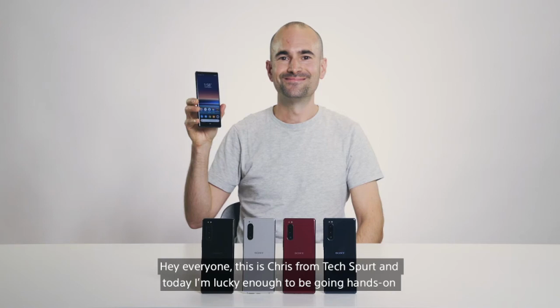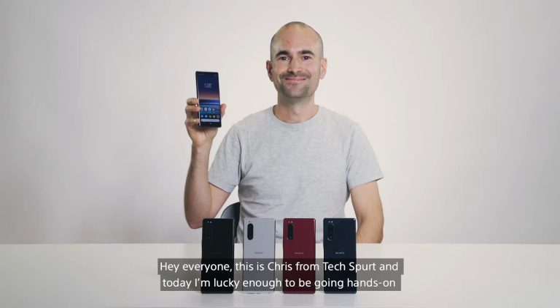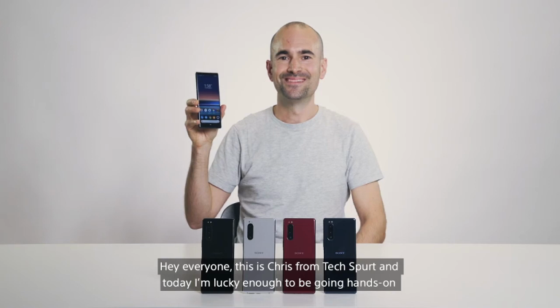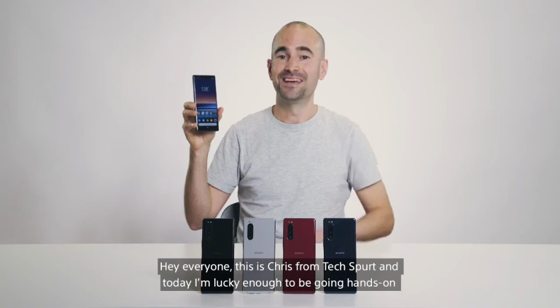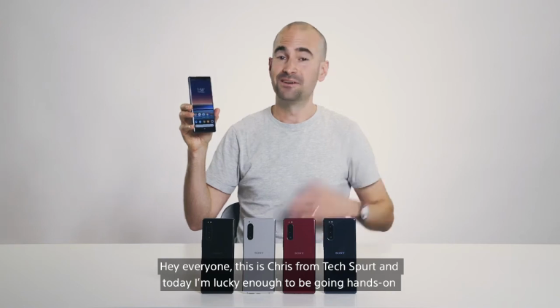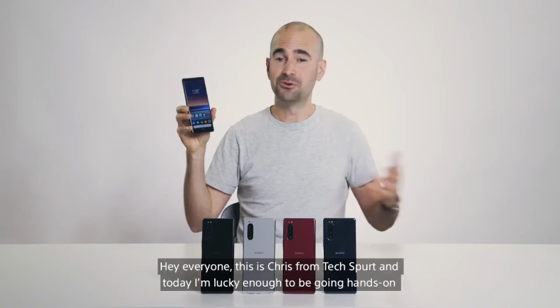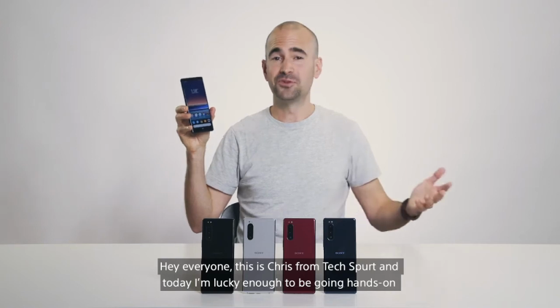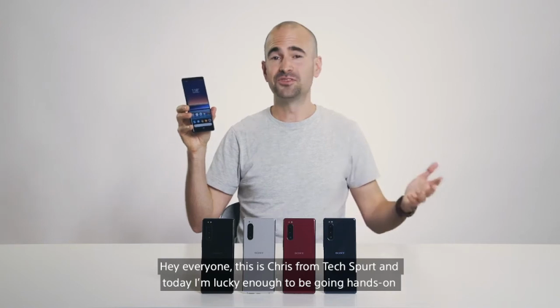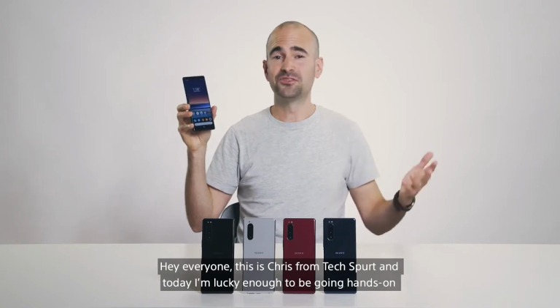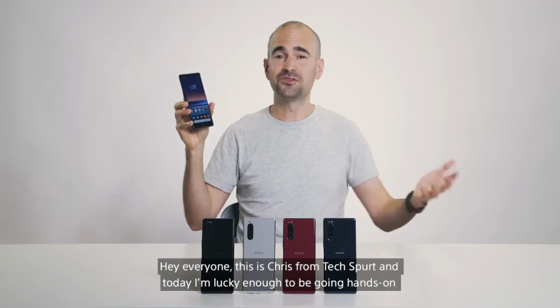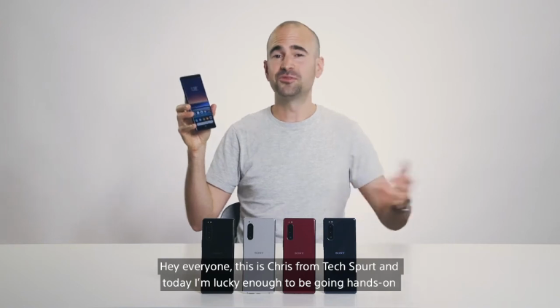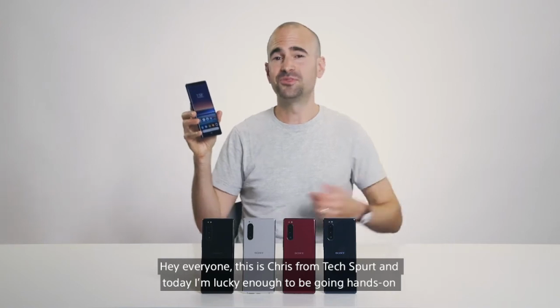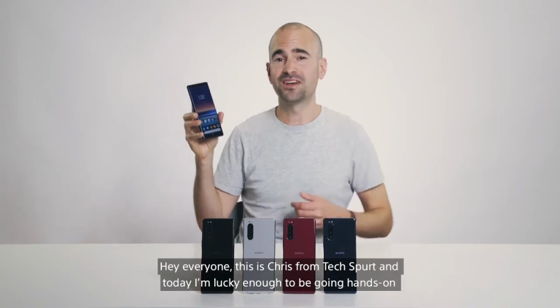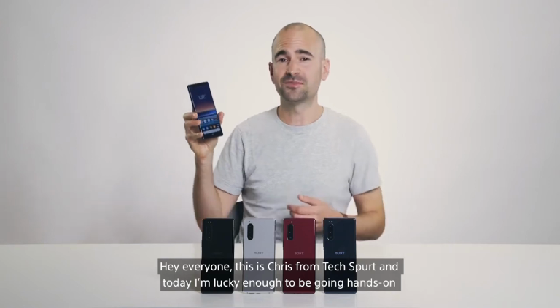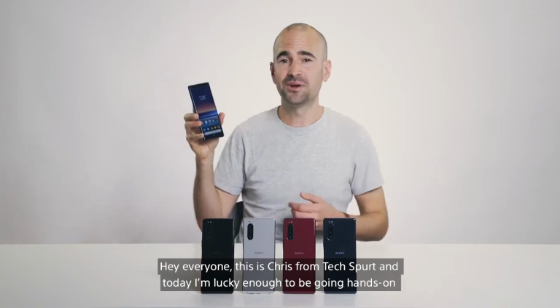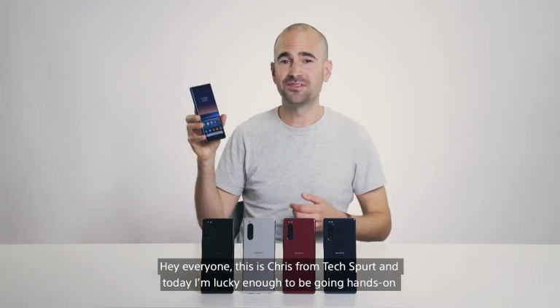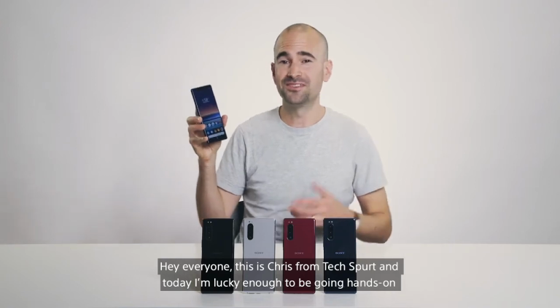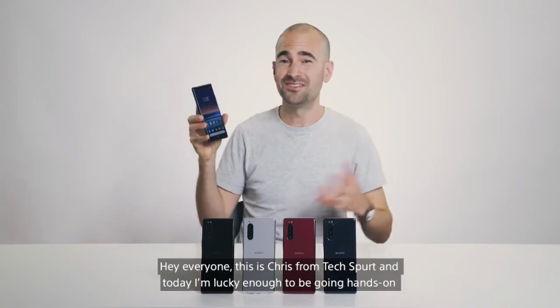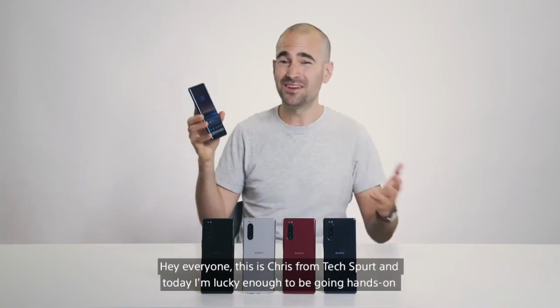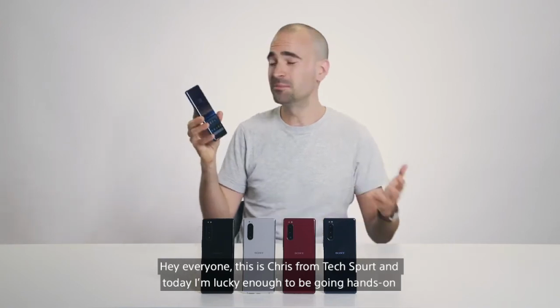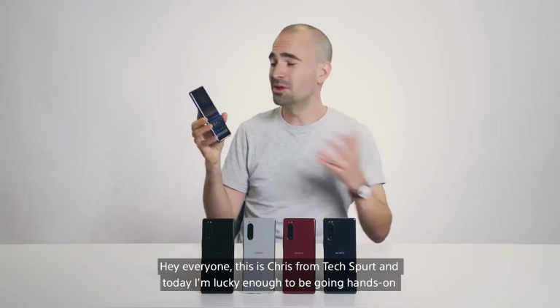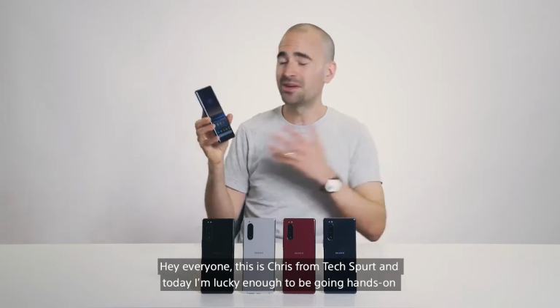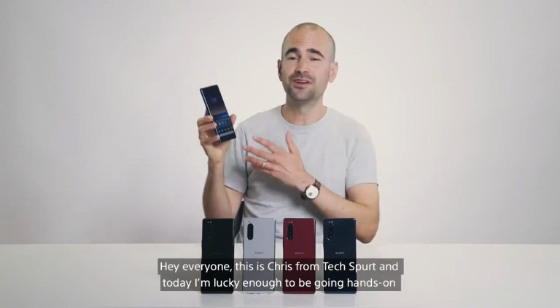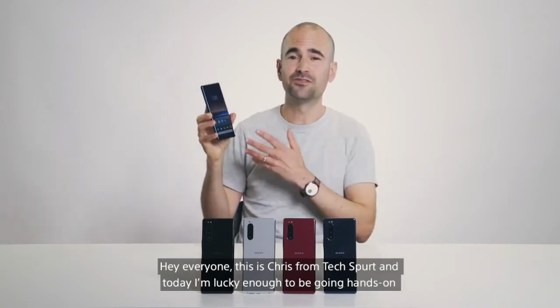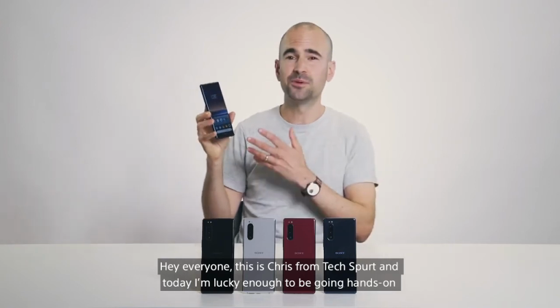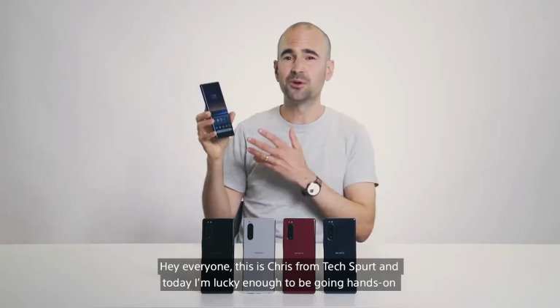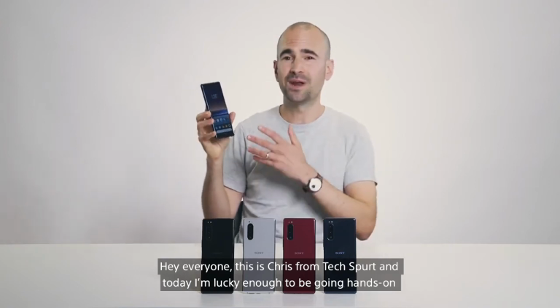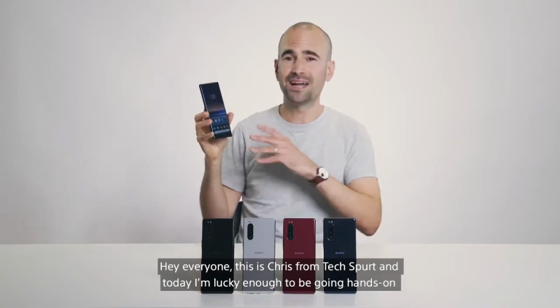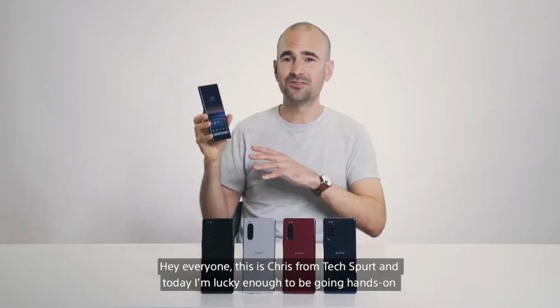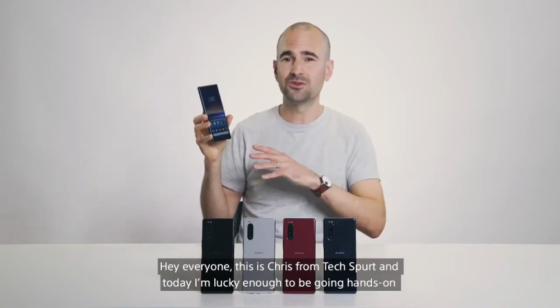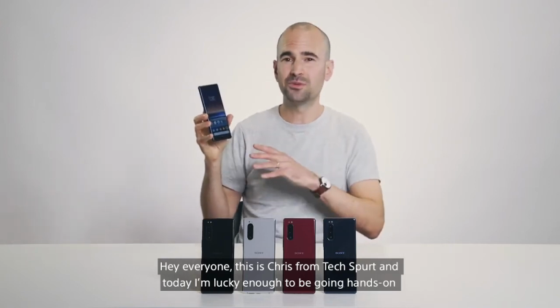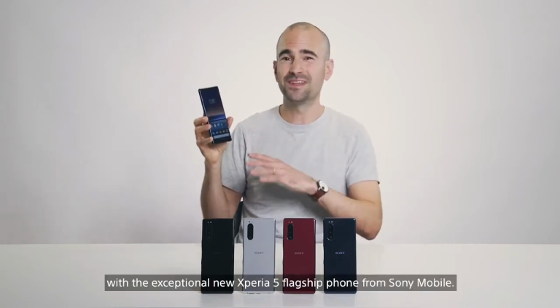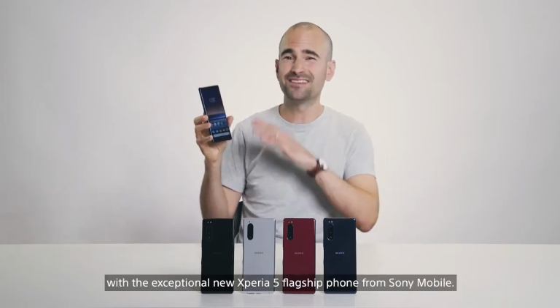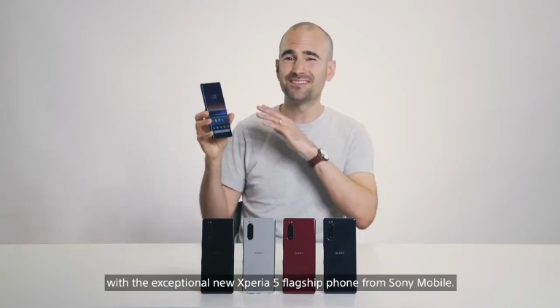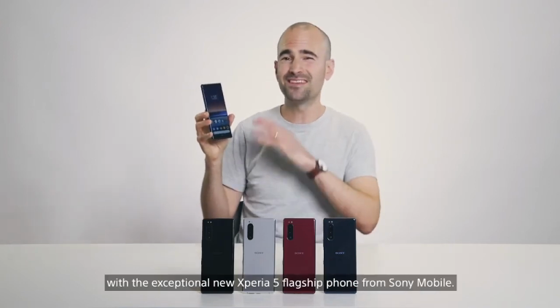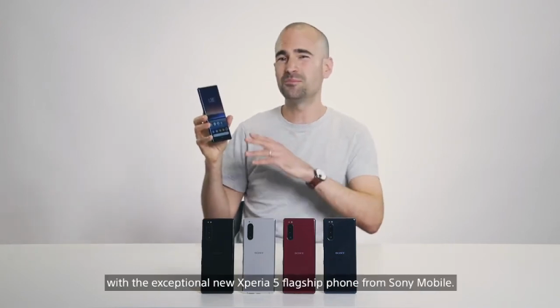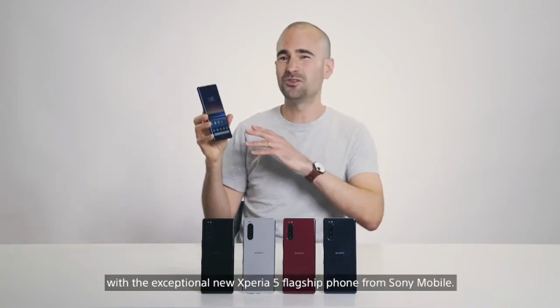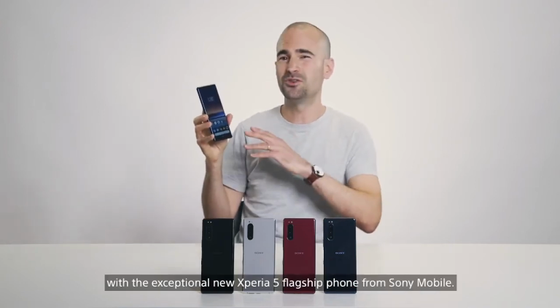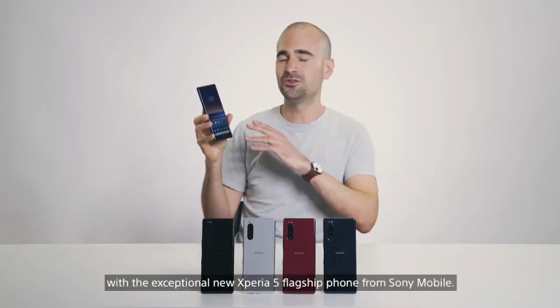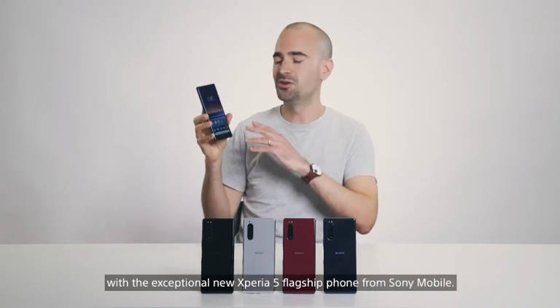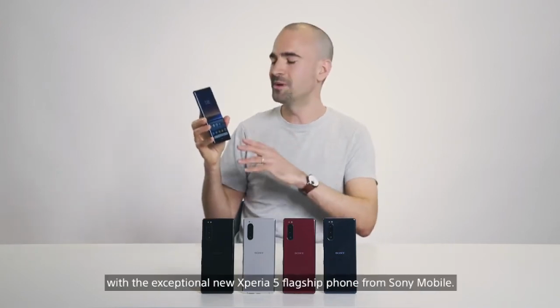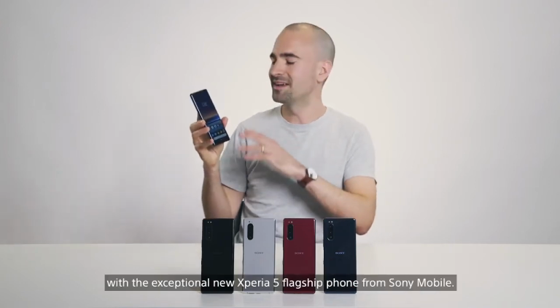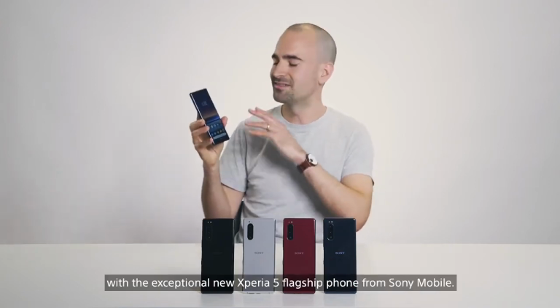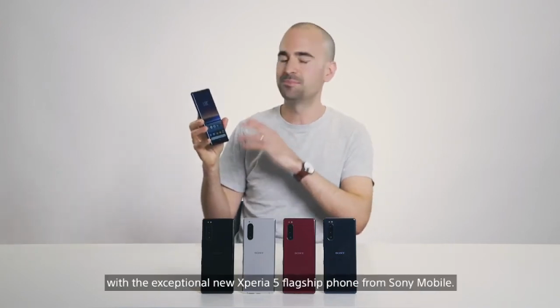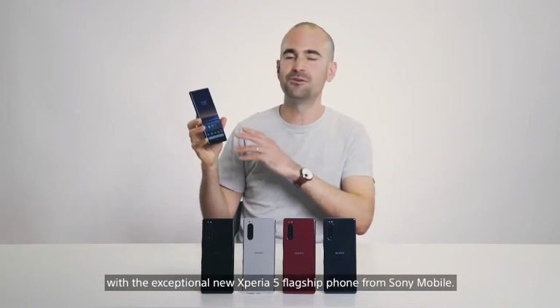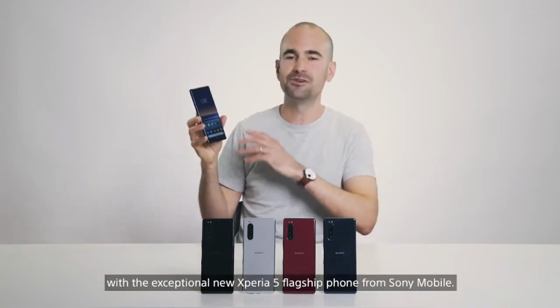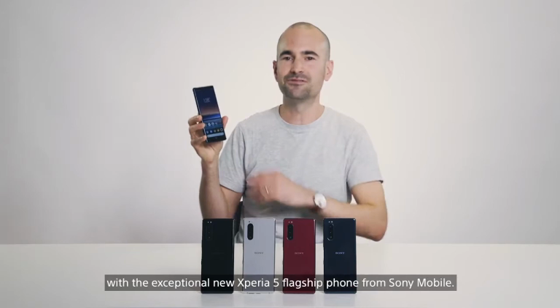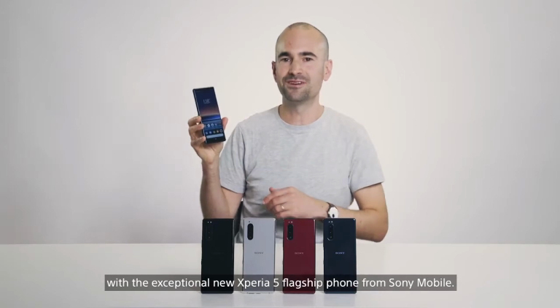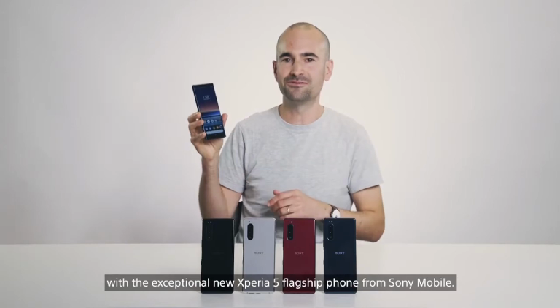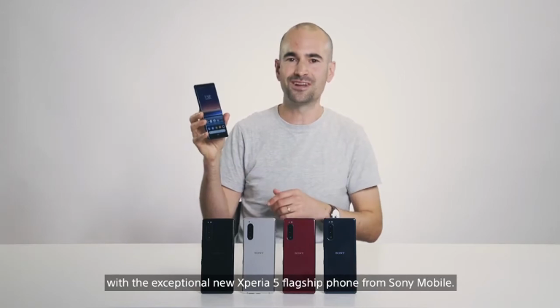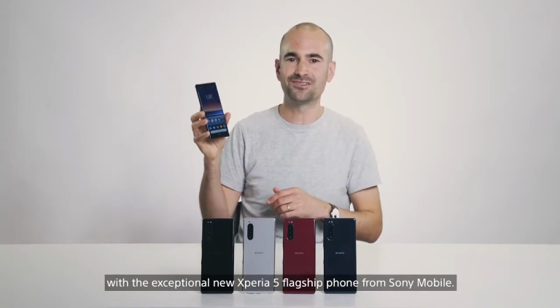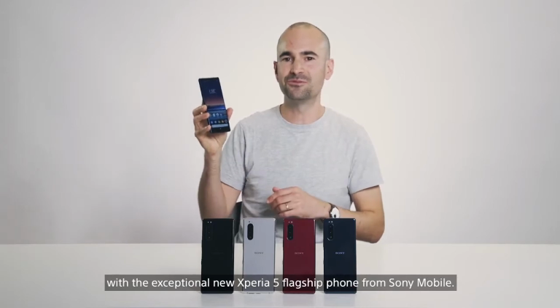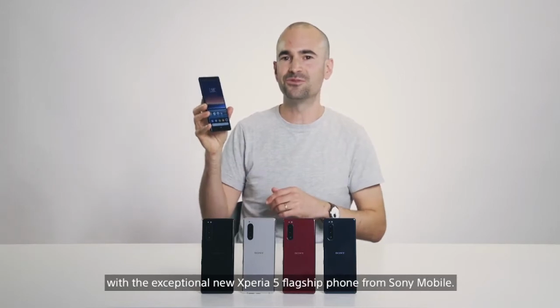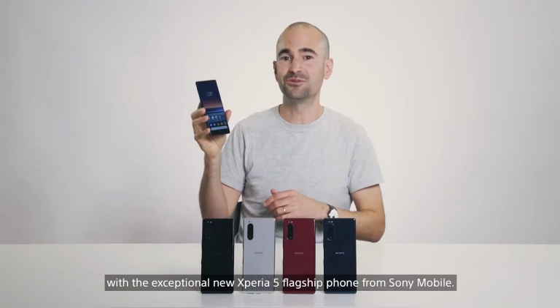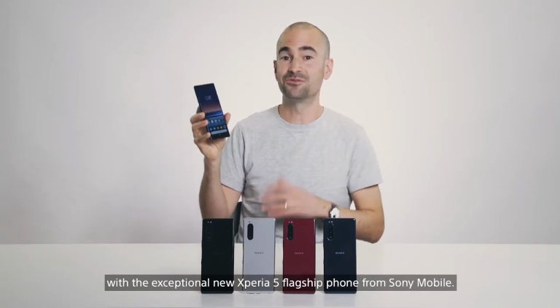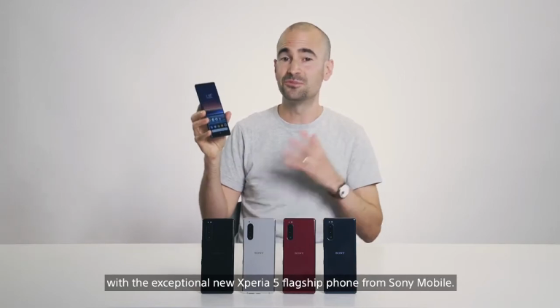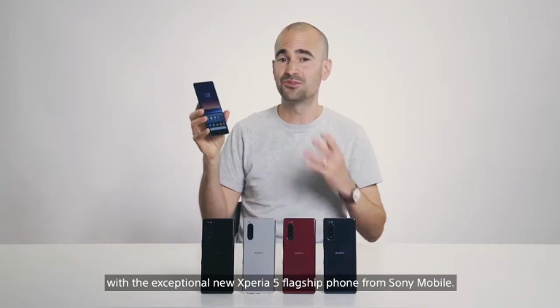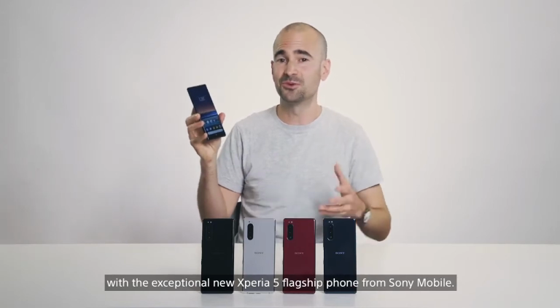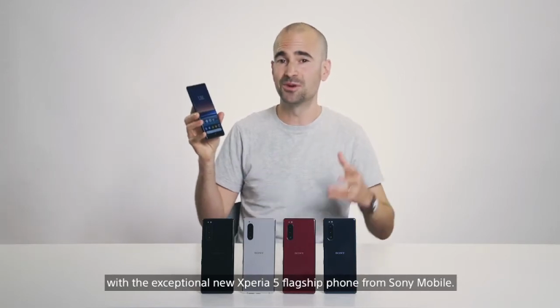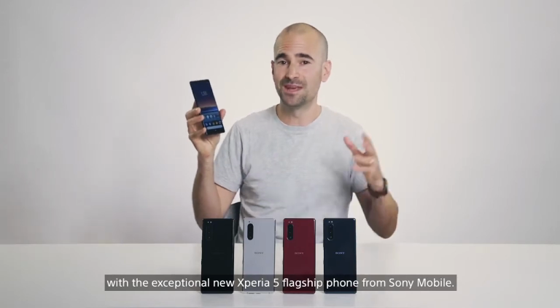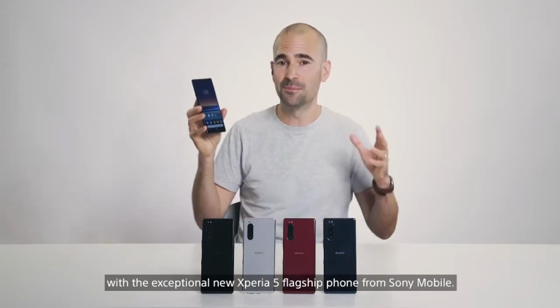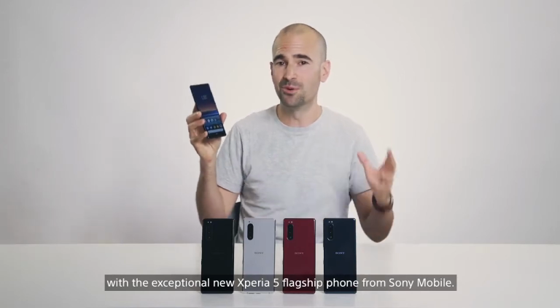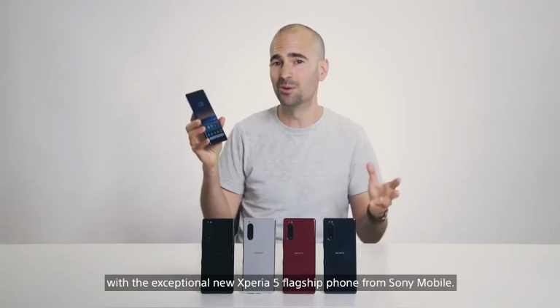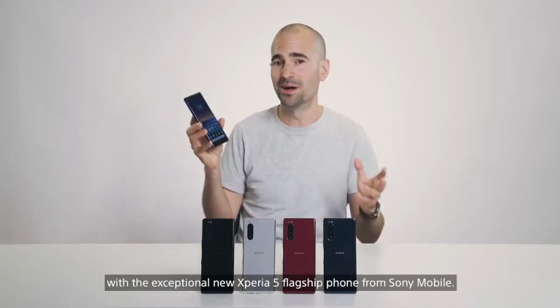Hey everyone, this is Chris from Techspert, and today I'm lucky enough to be going hands on with the exceptional new Xperia 5 flagship phone from Sony Mobile.